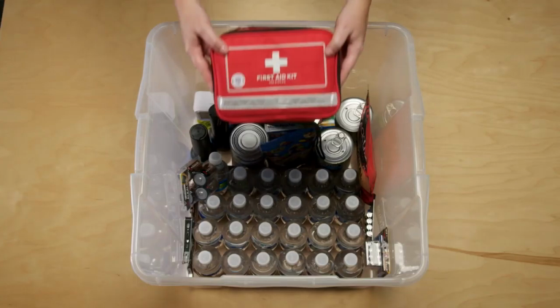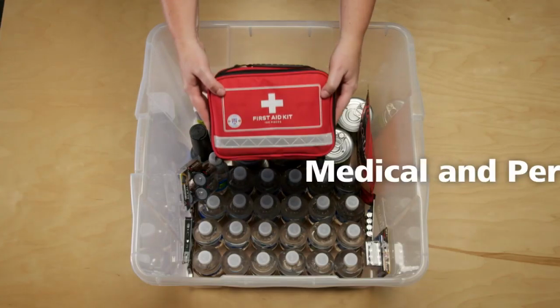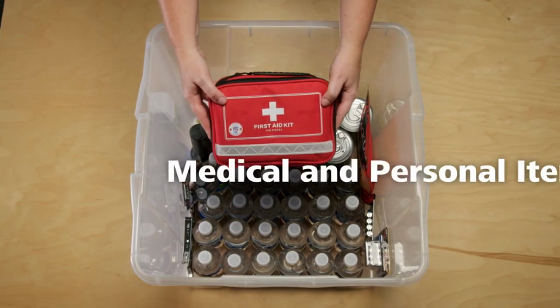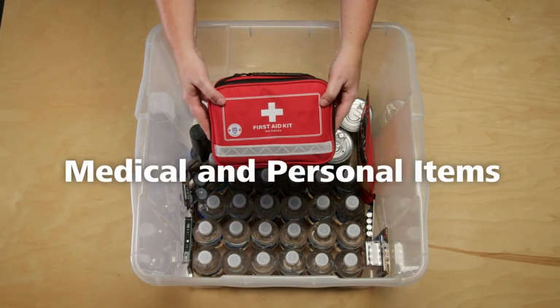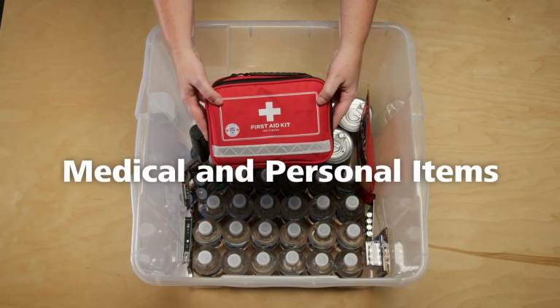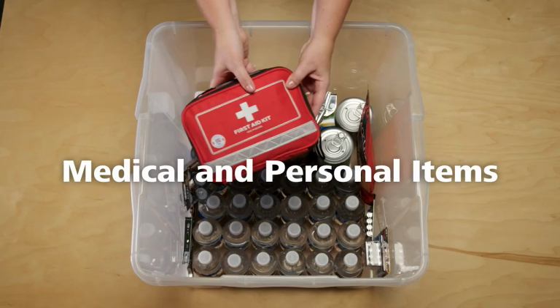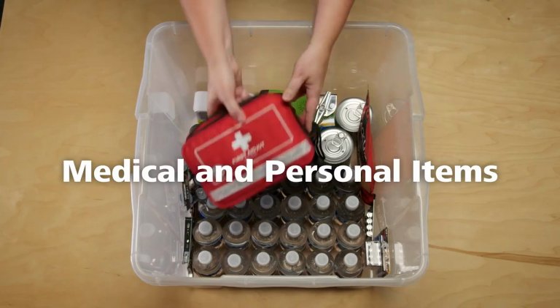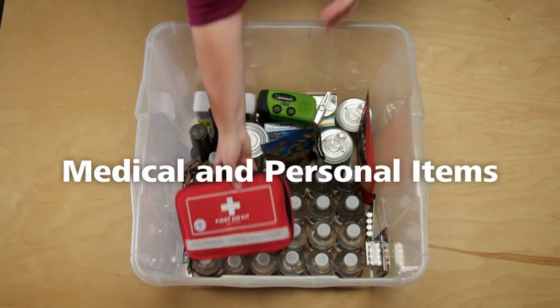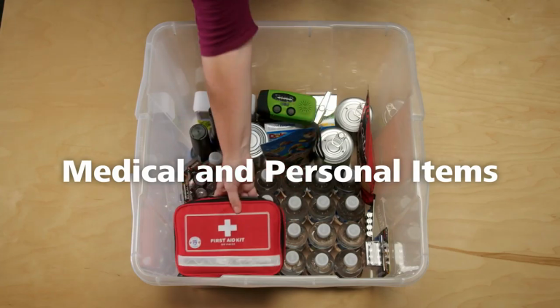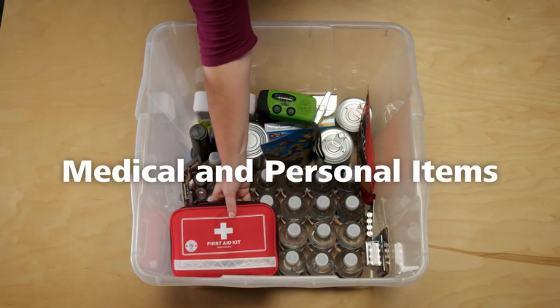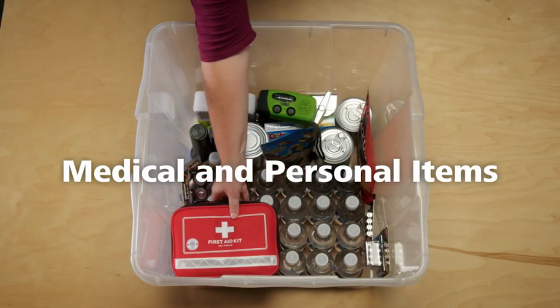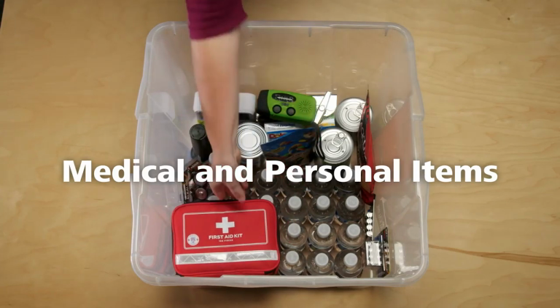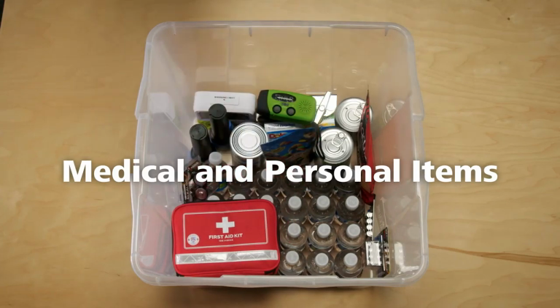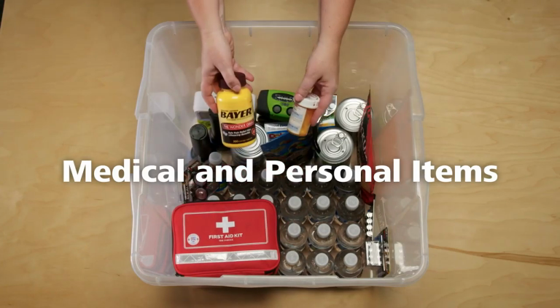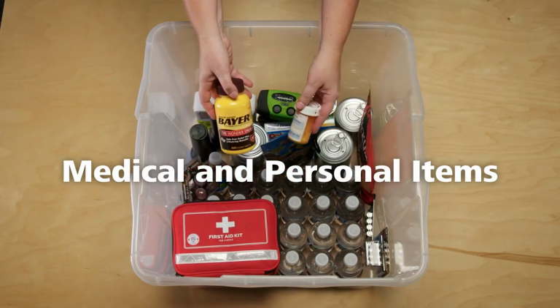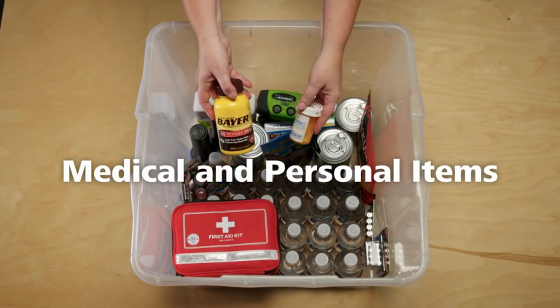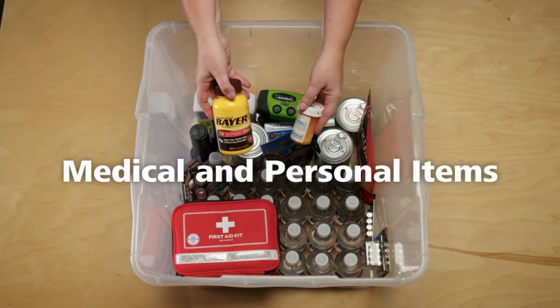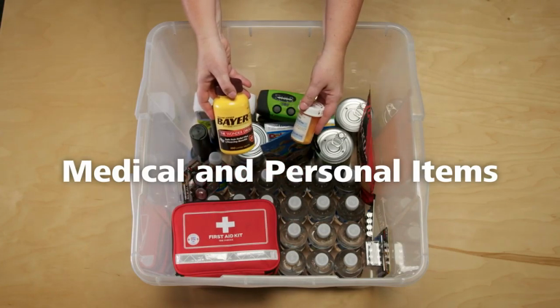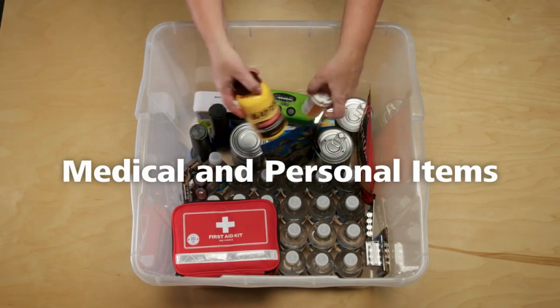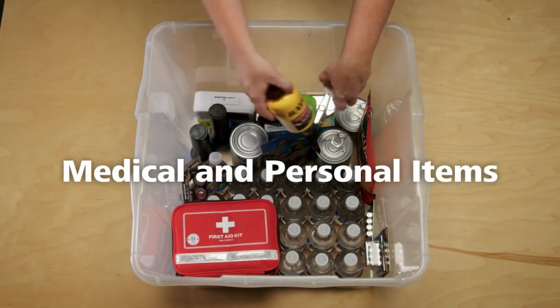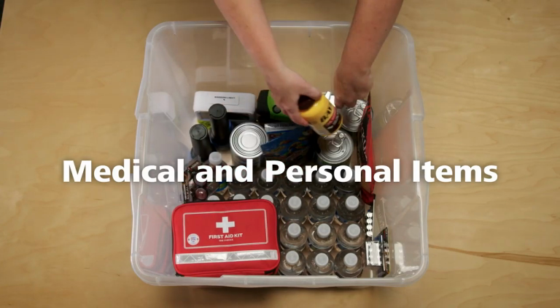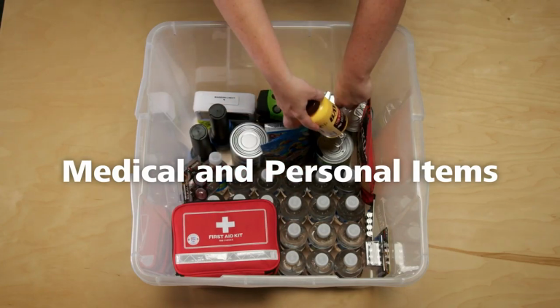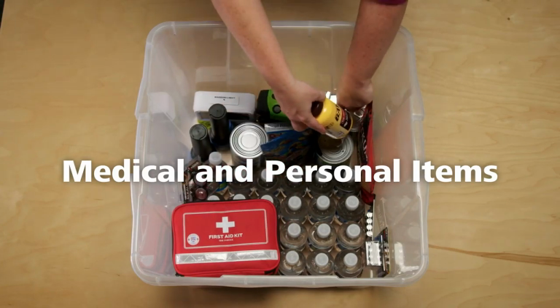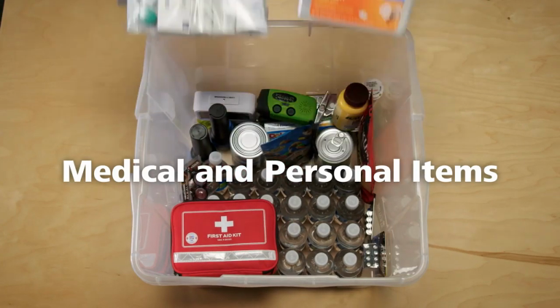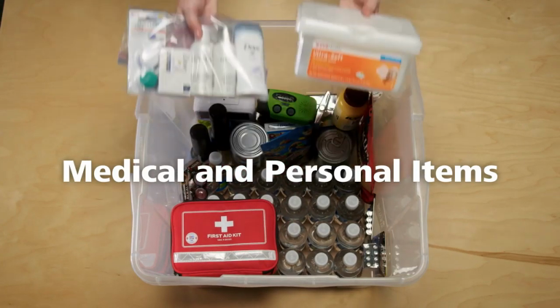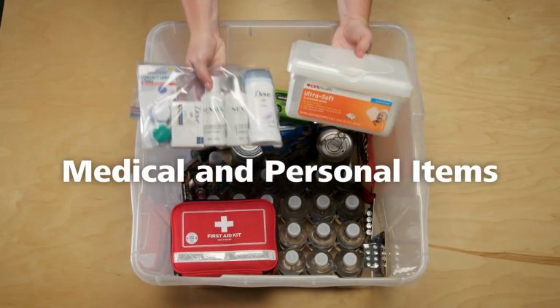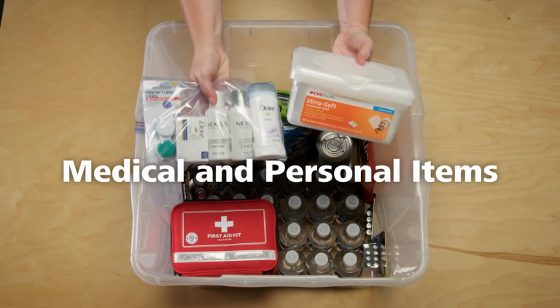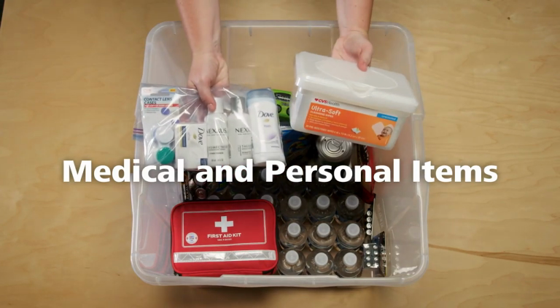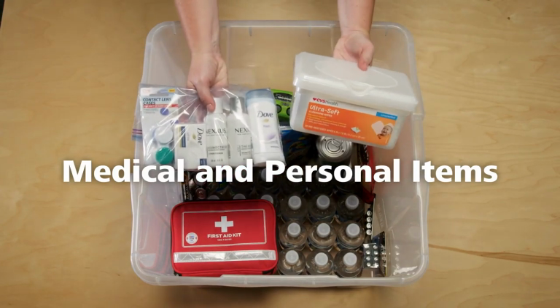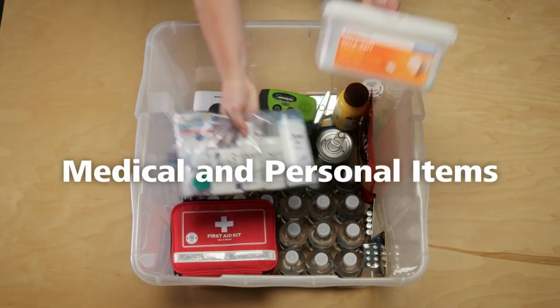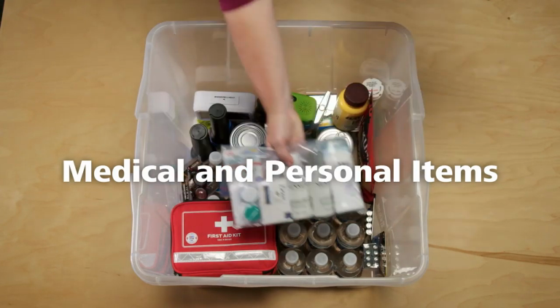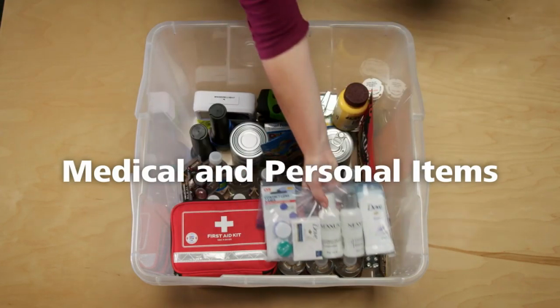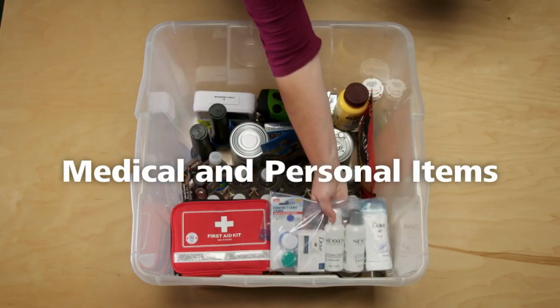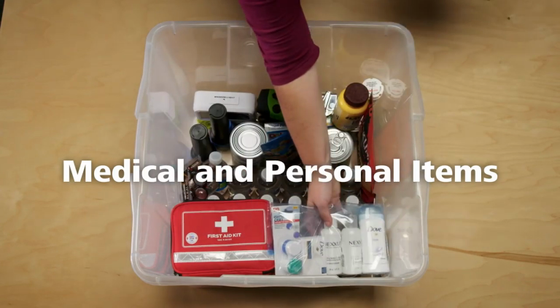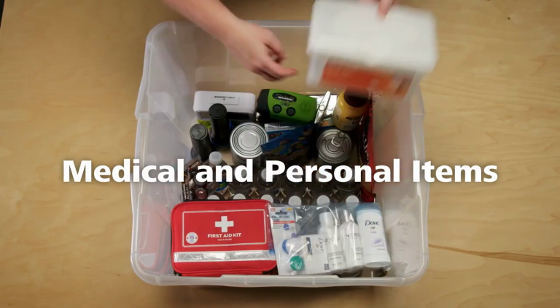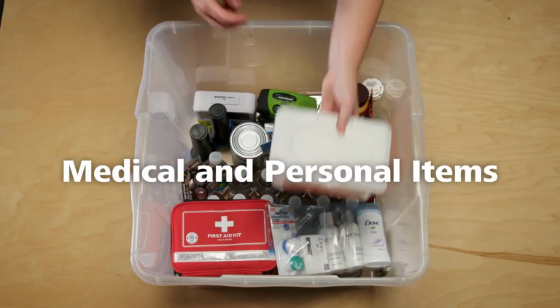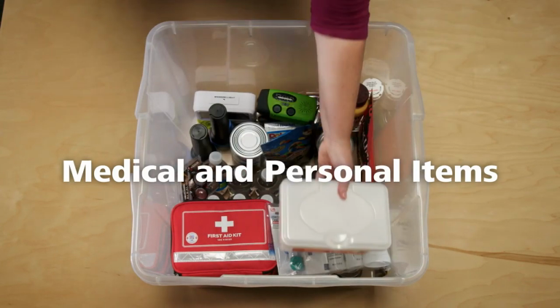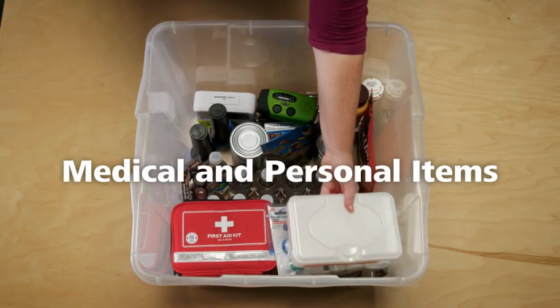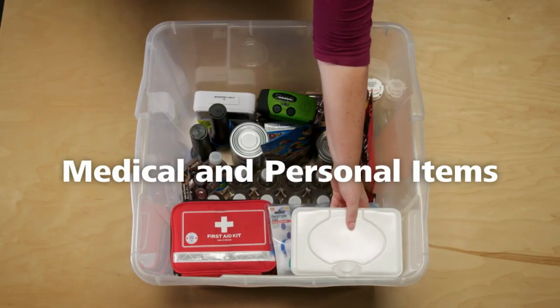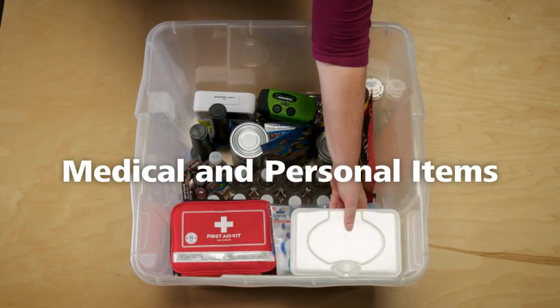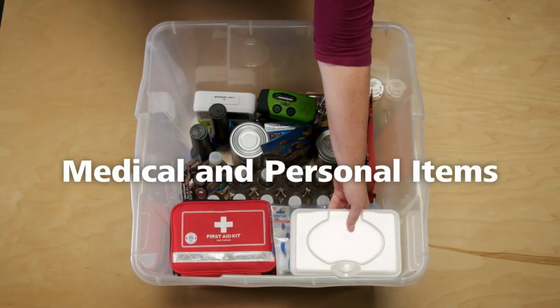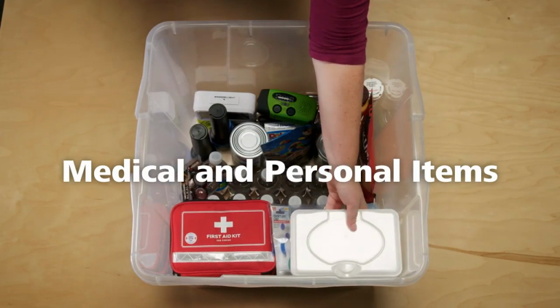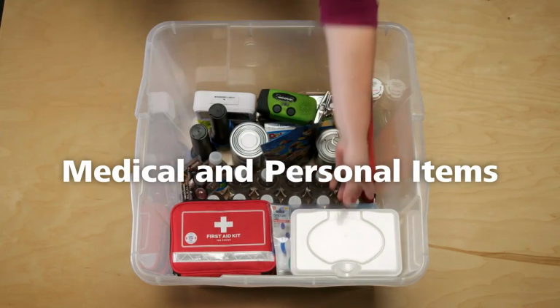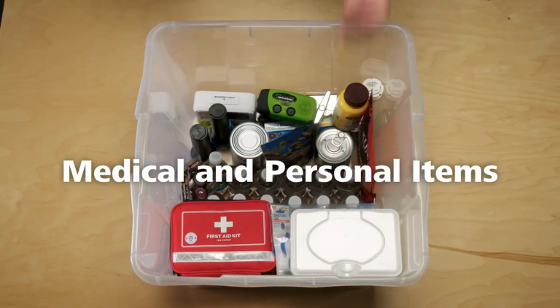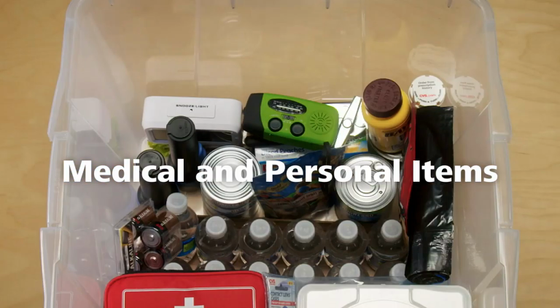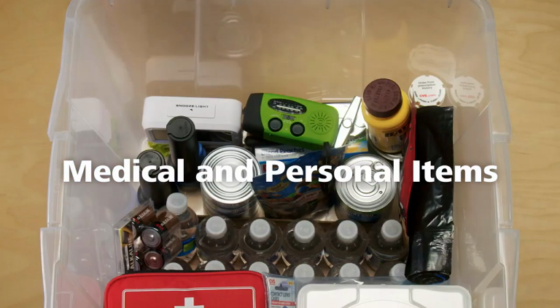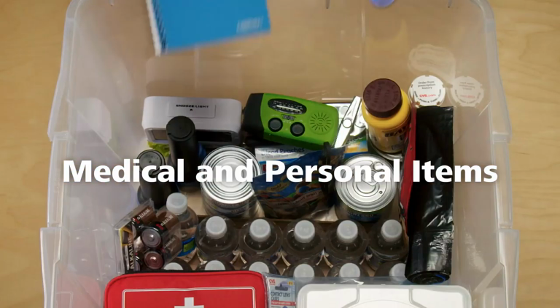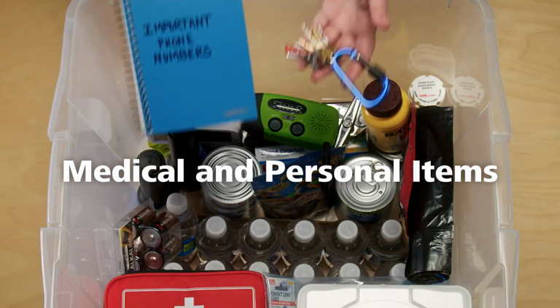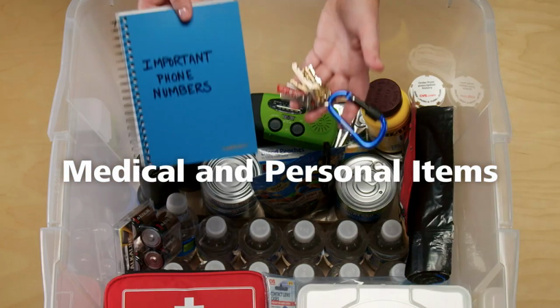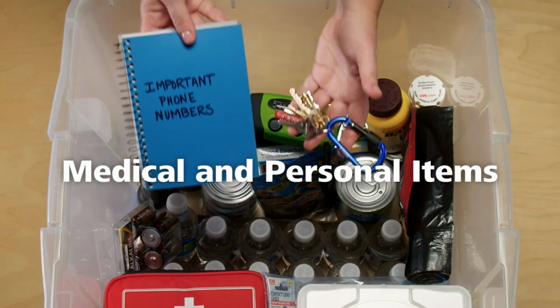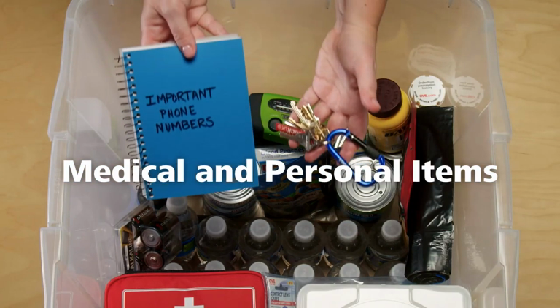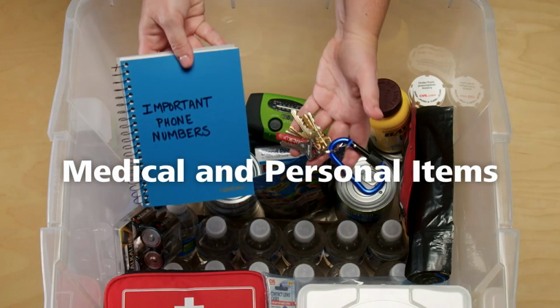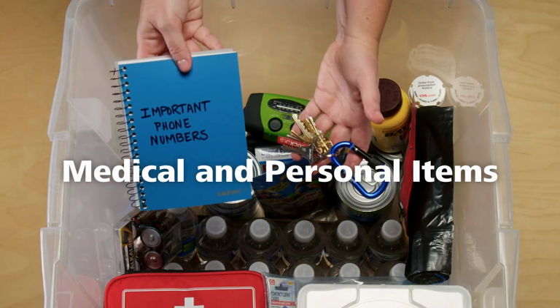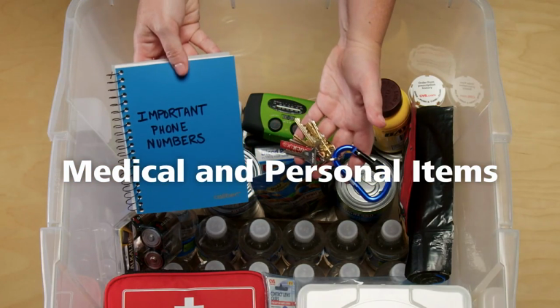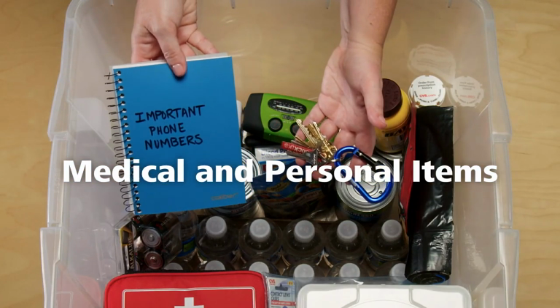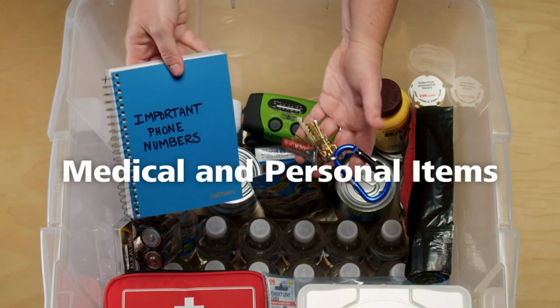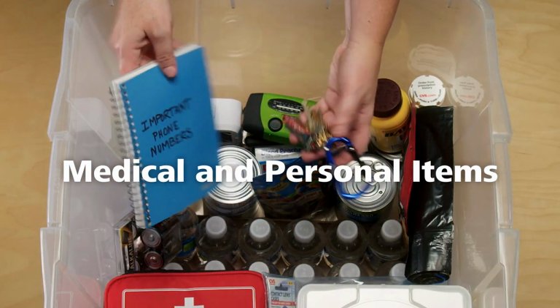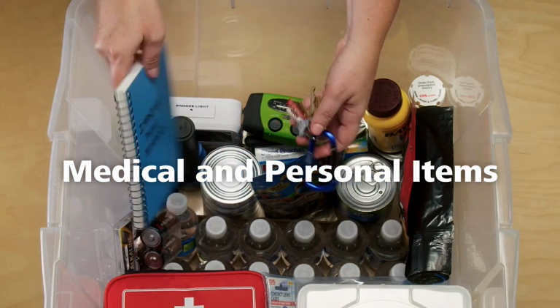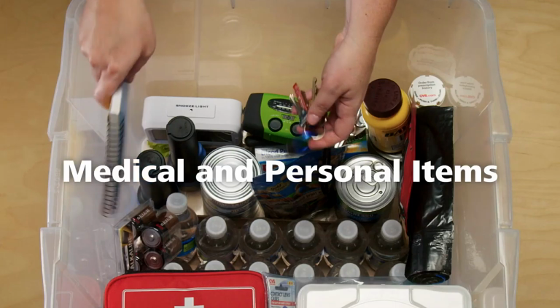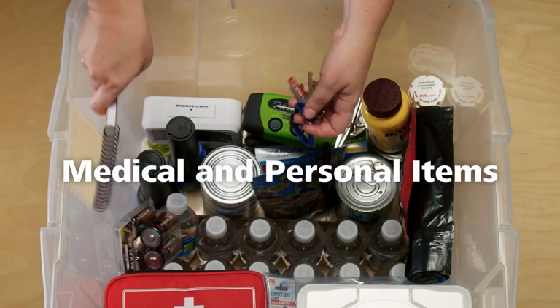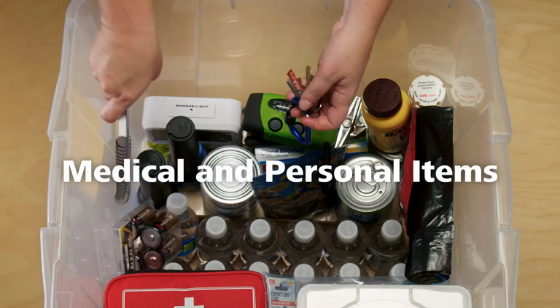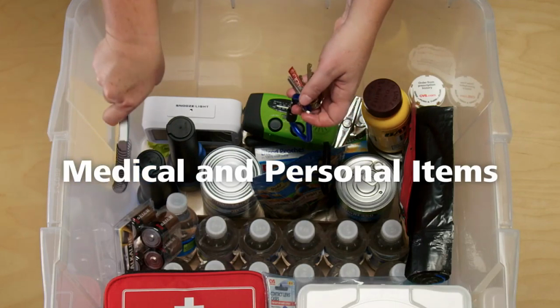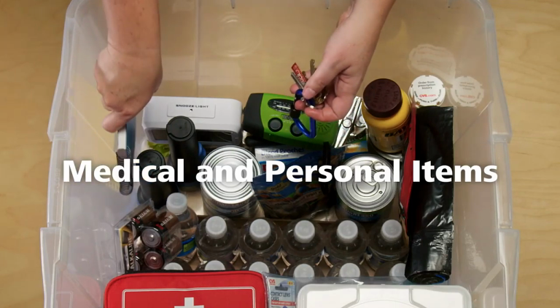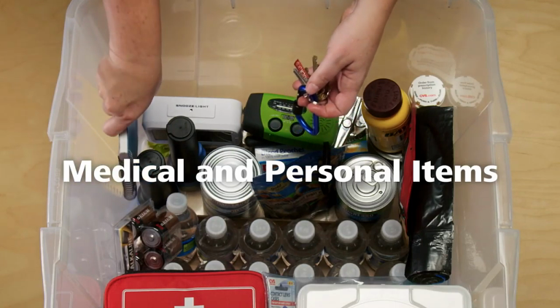Include a first aid kit, medications, and some personal hygiene items. And don't forget important phone numbers and spare keys.